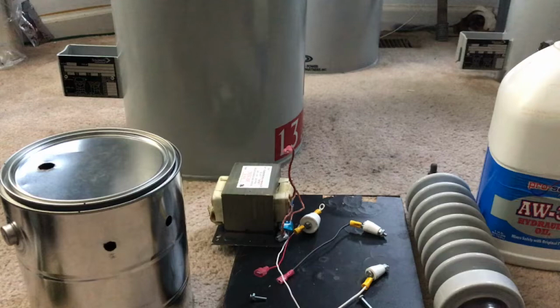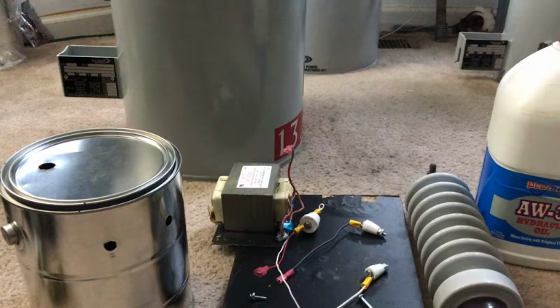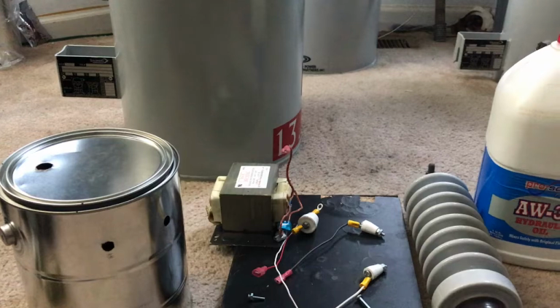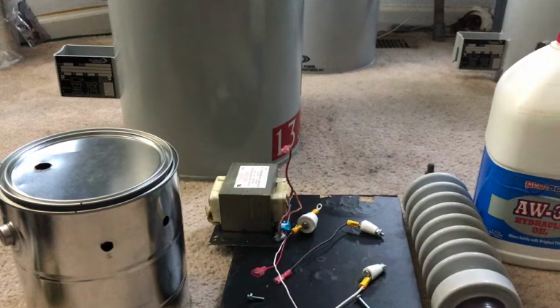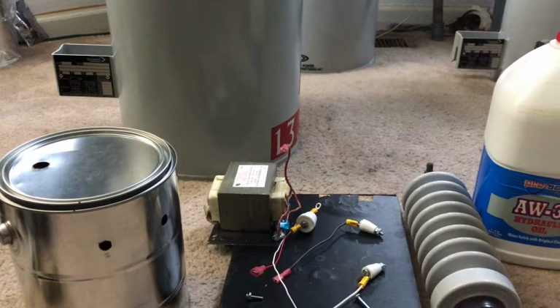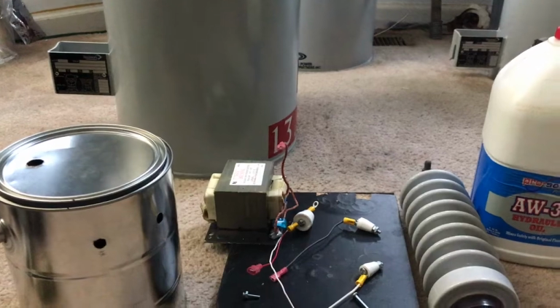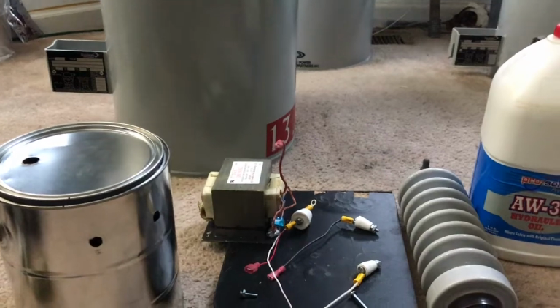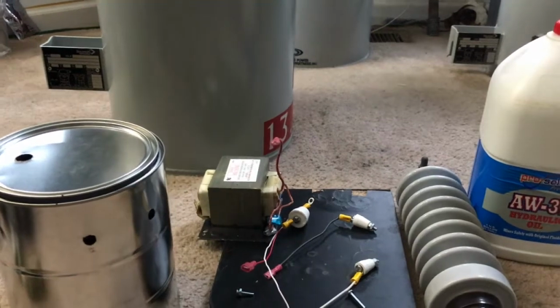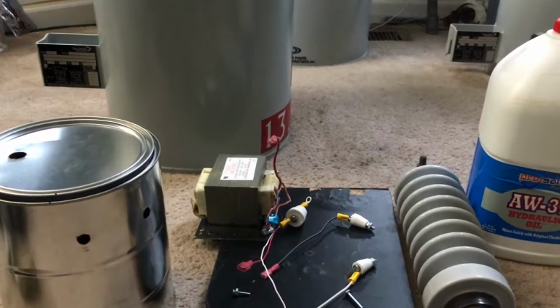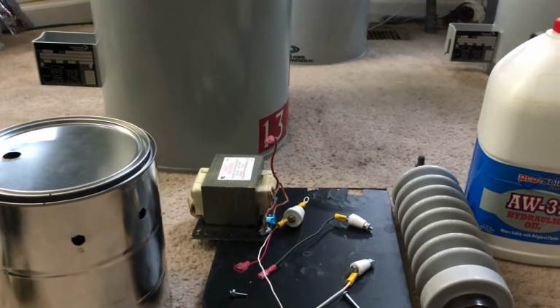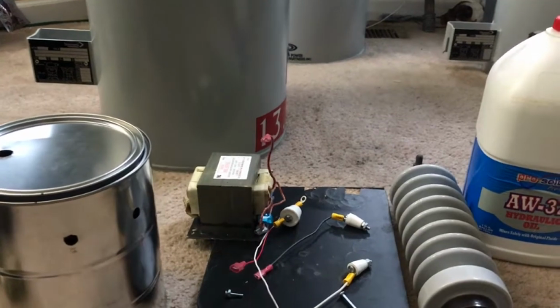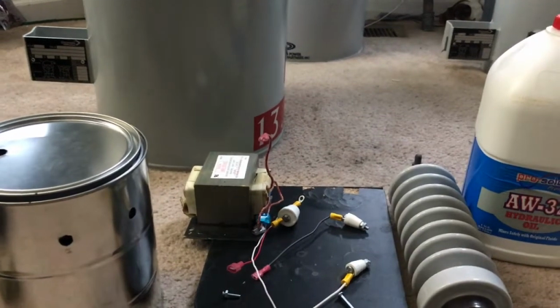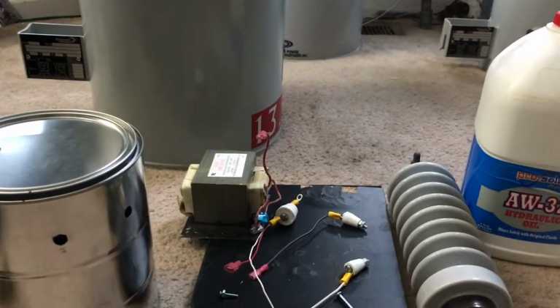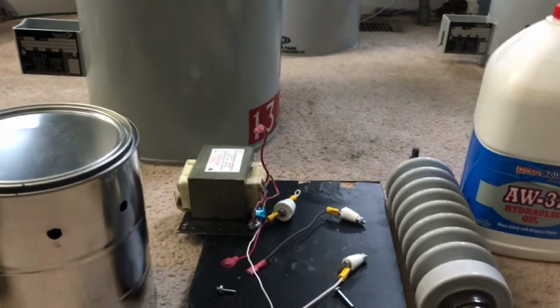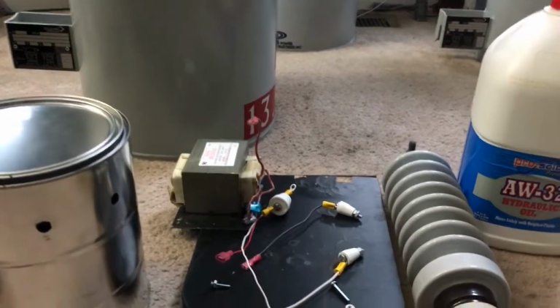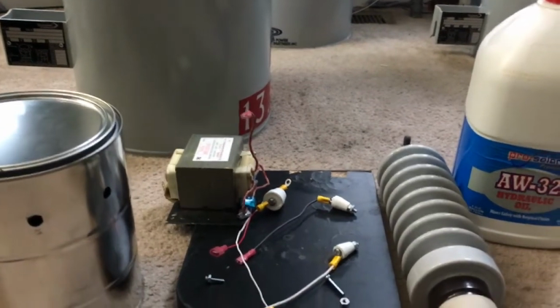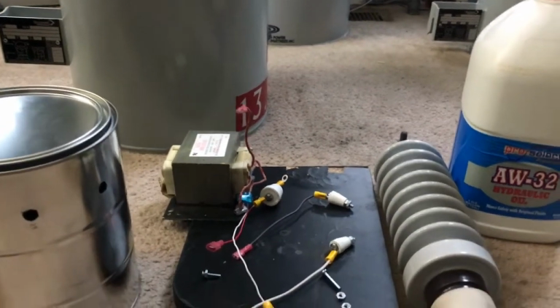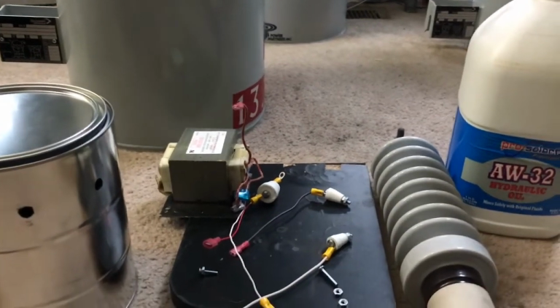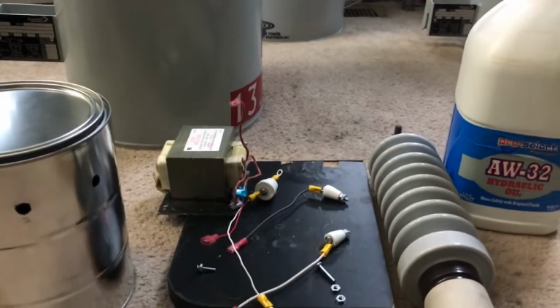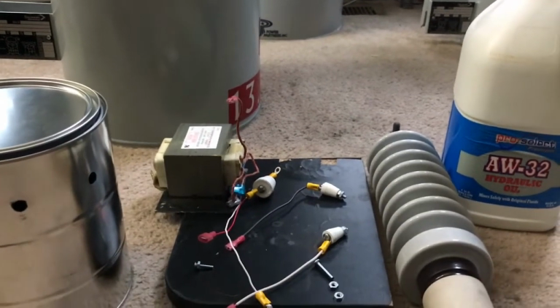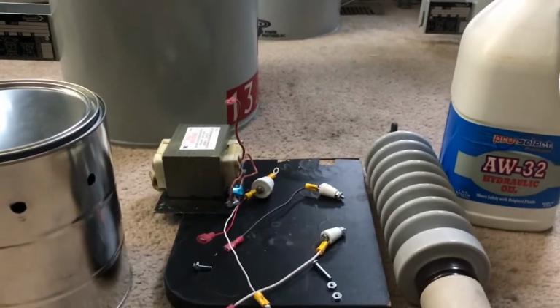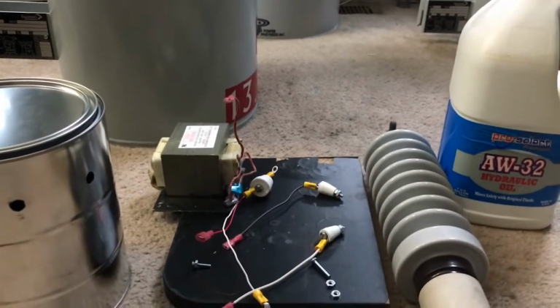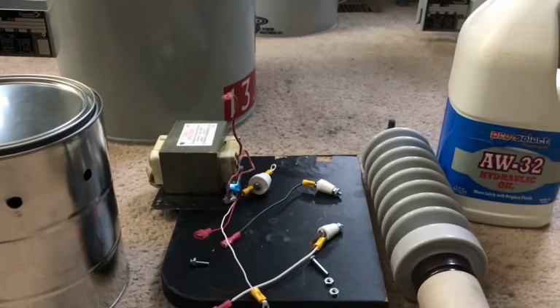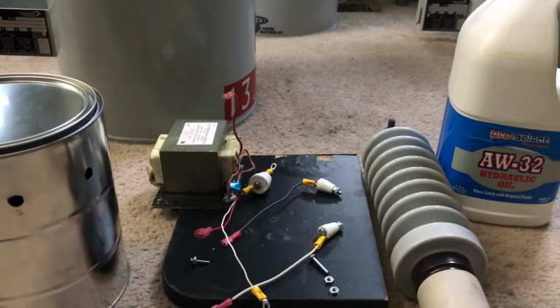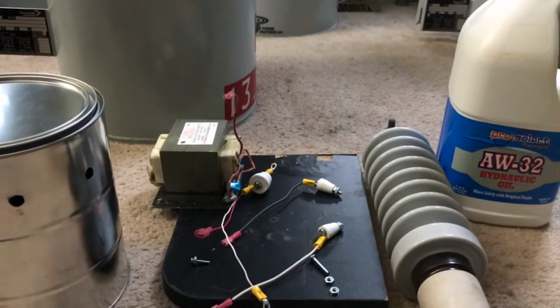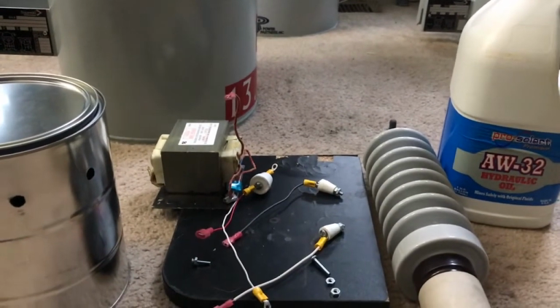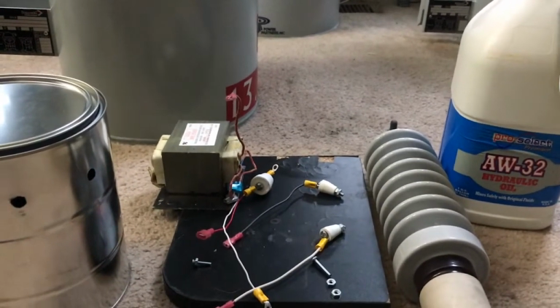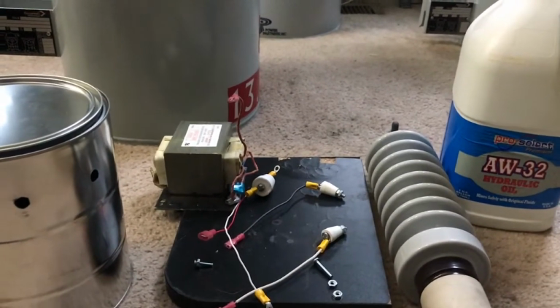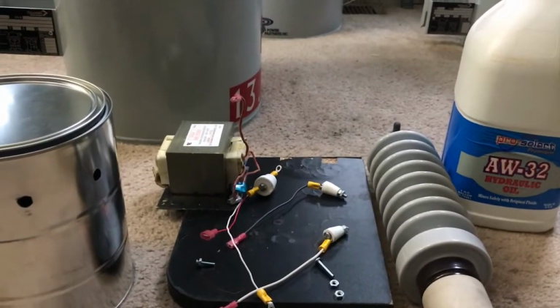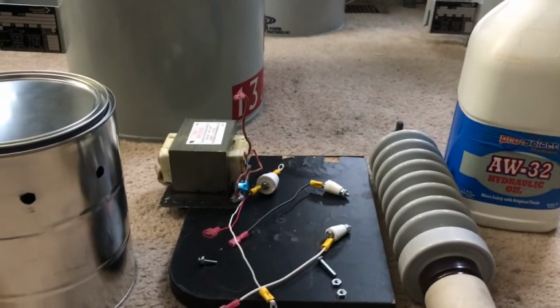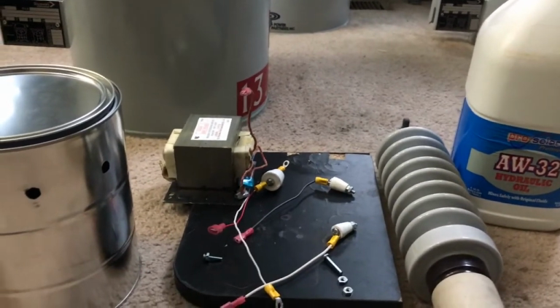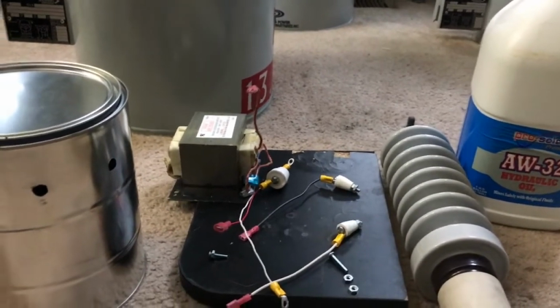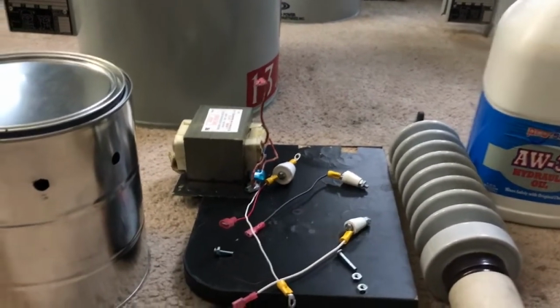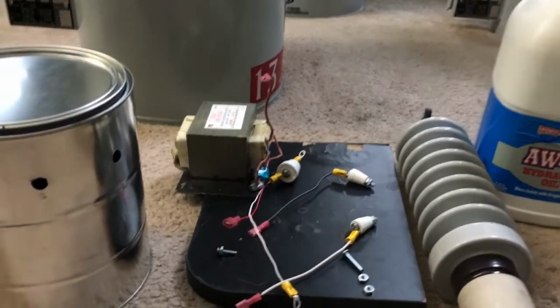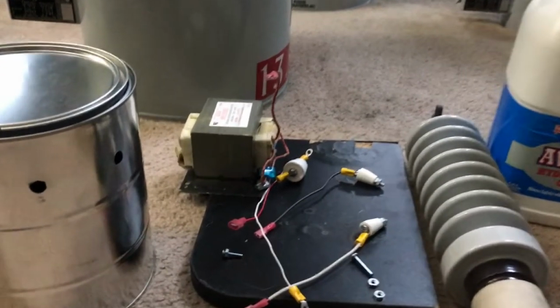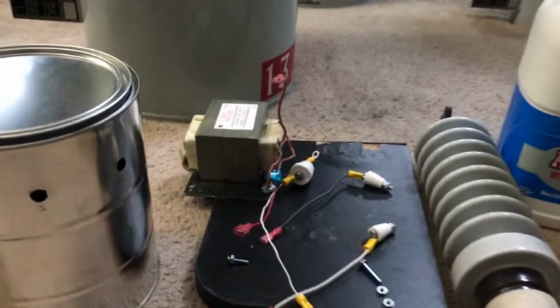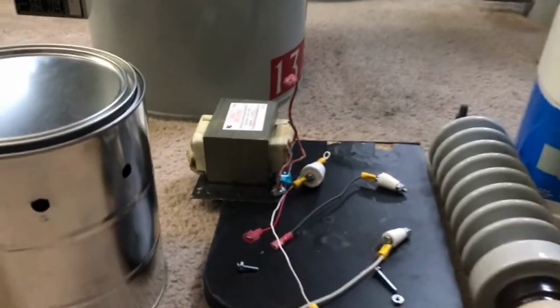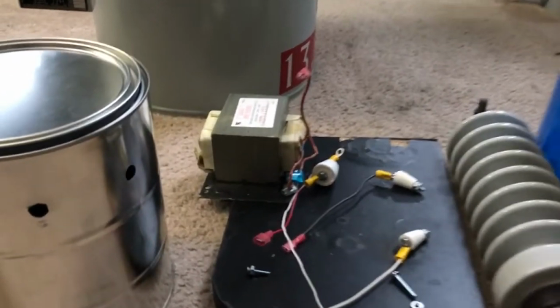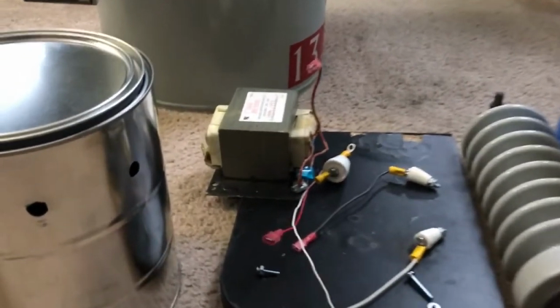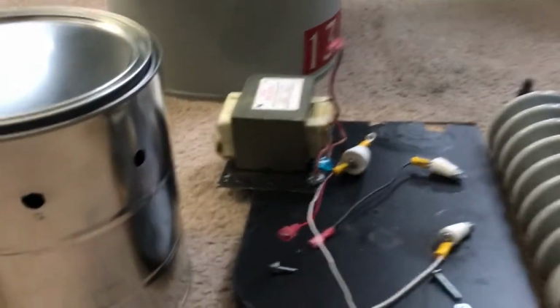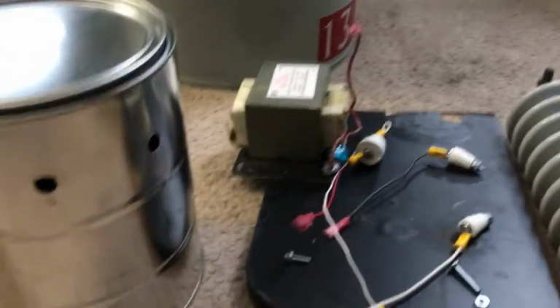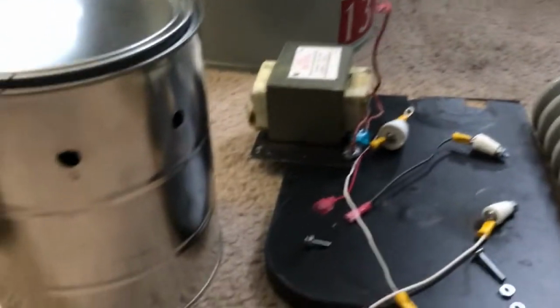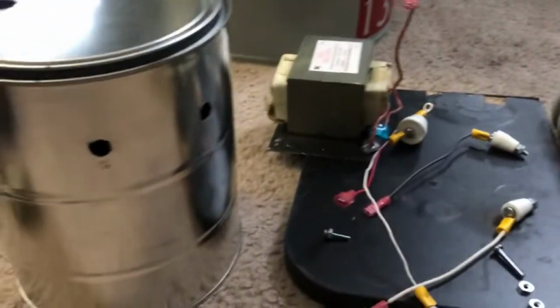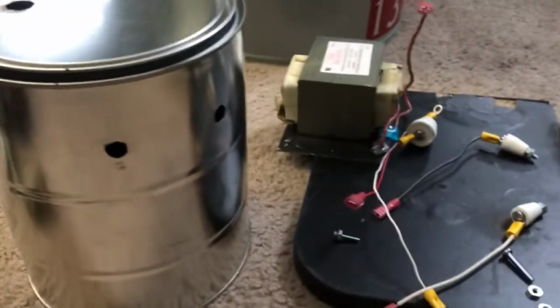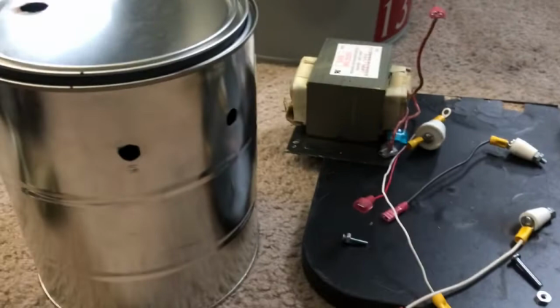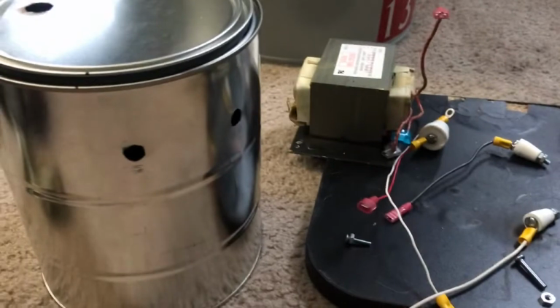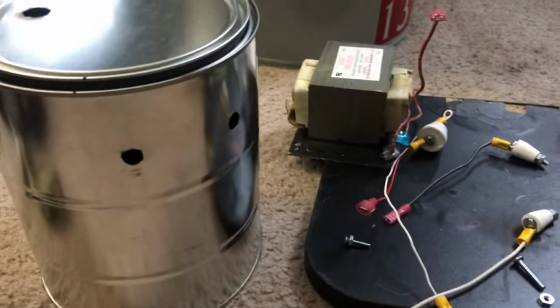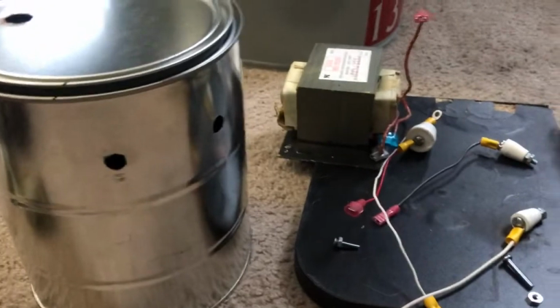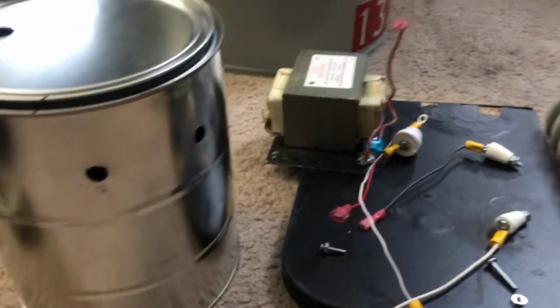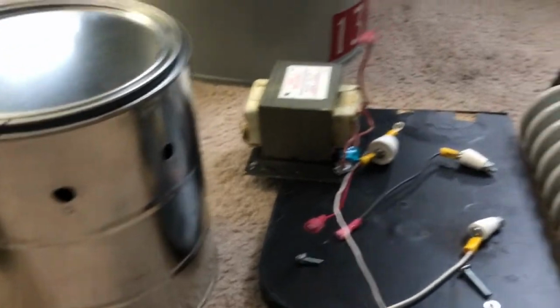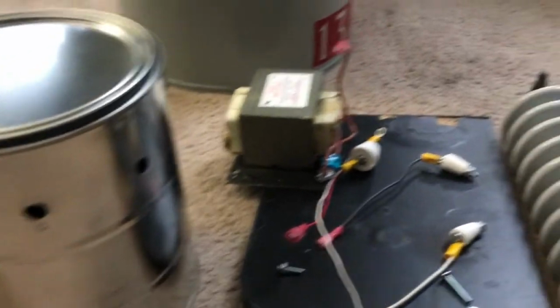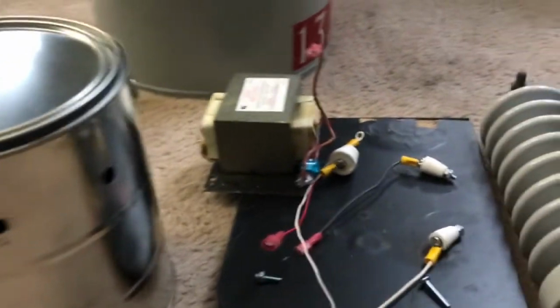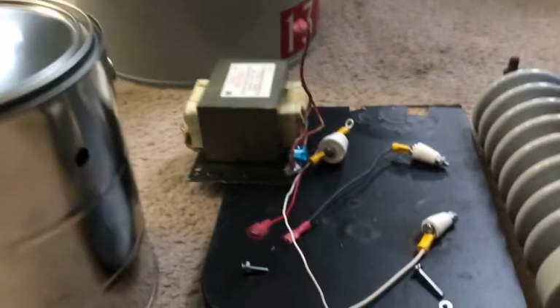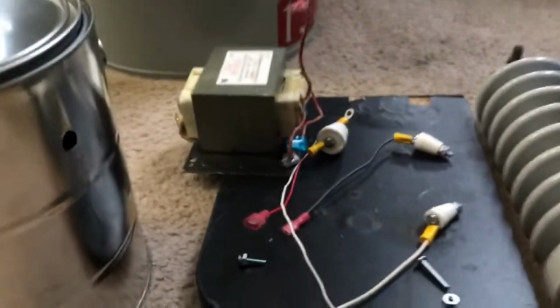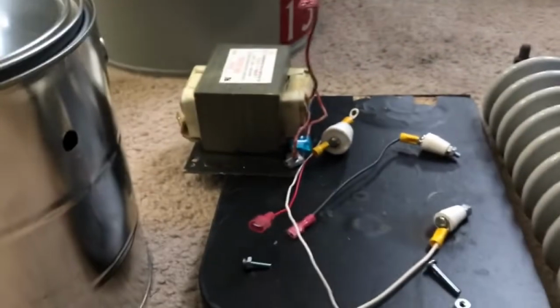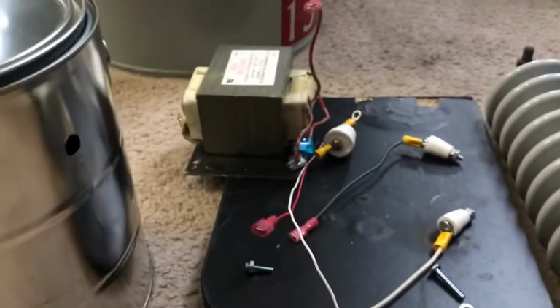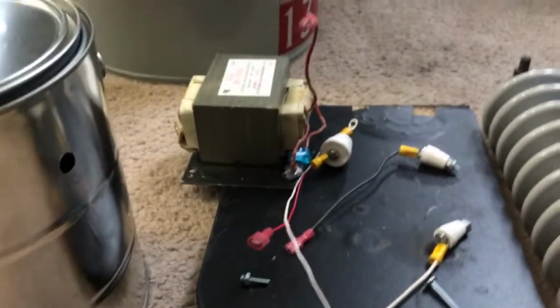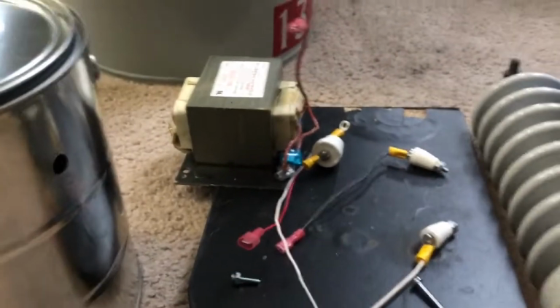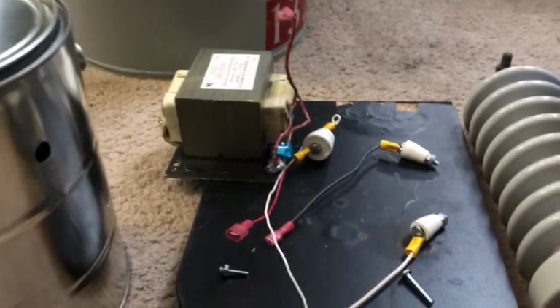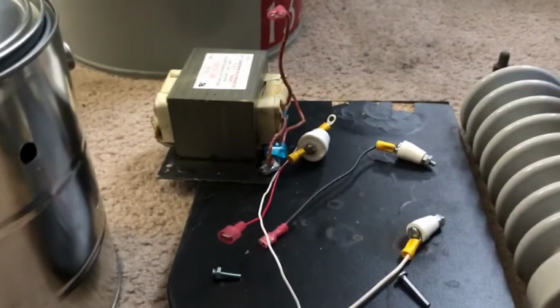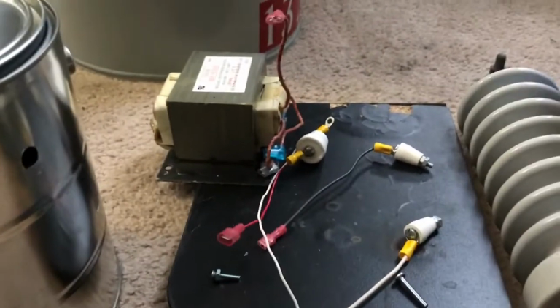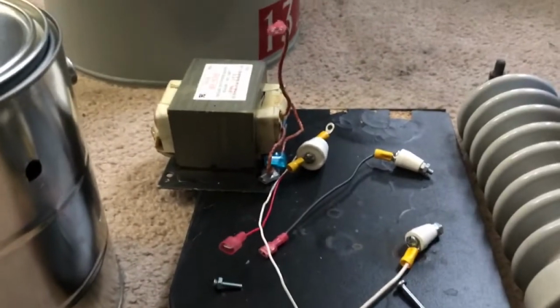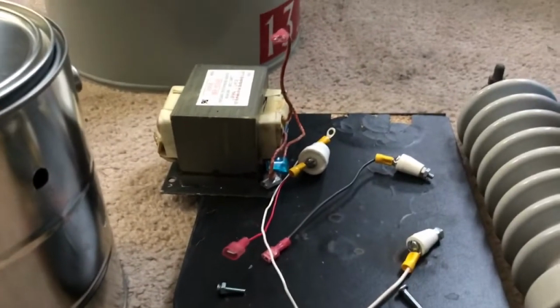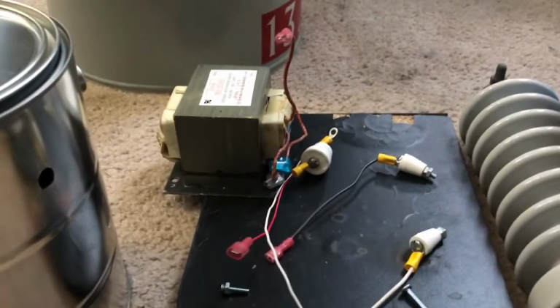Hello viewers, today I'm going to be building a fake pole pig with a MOT inside.